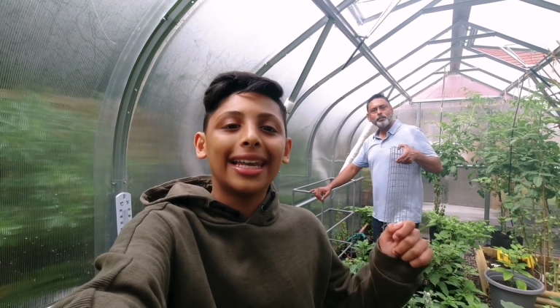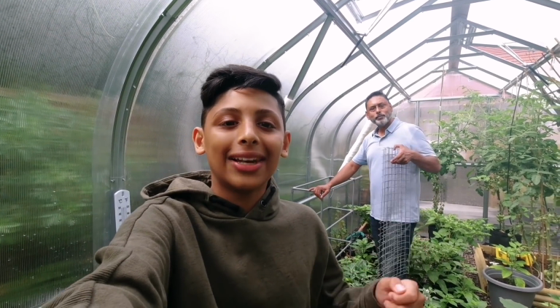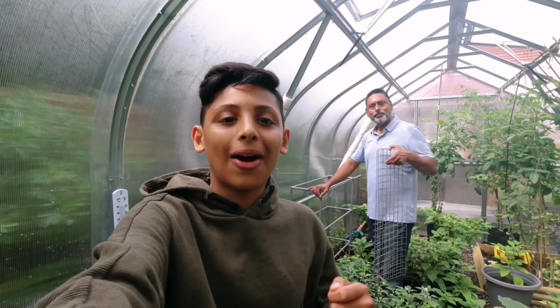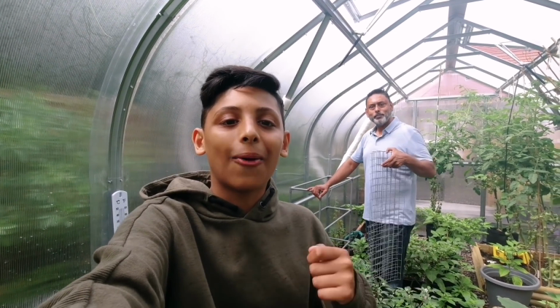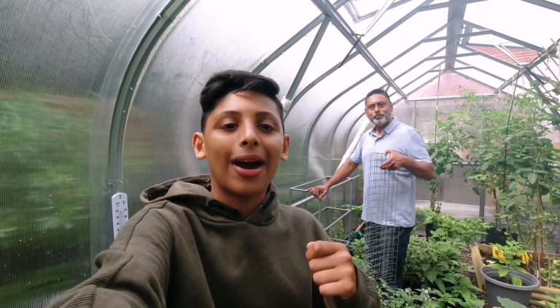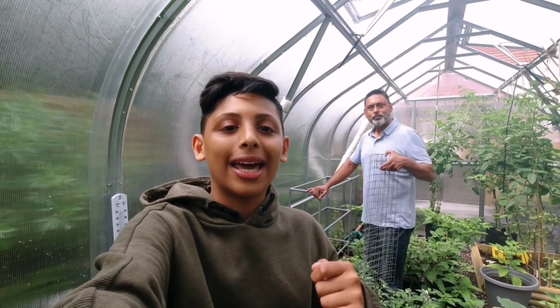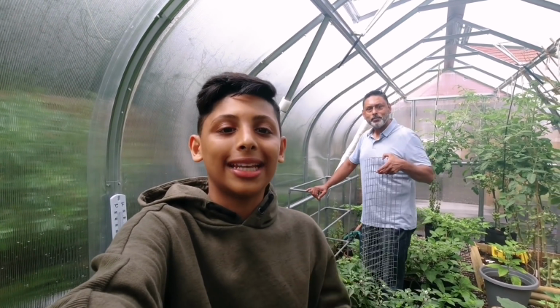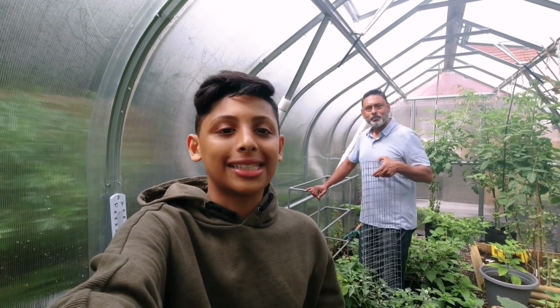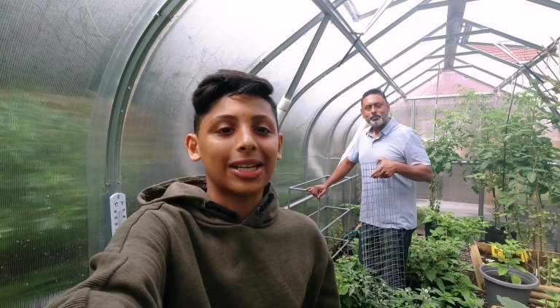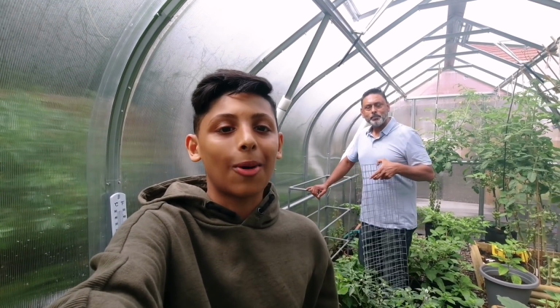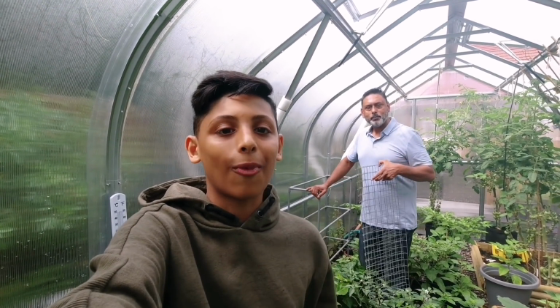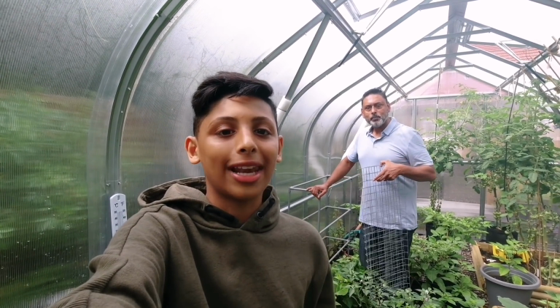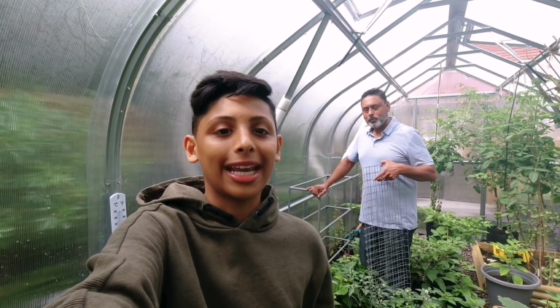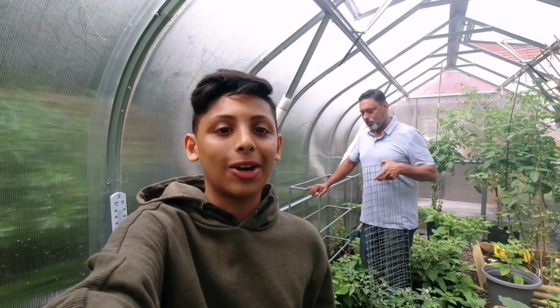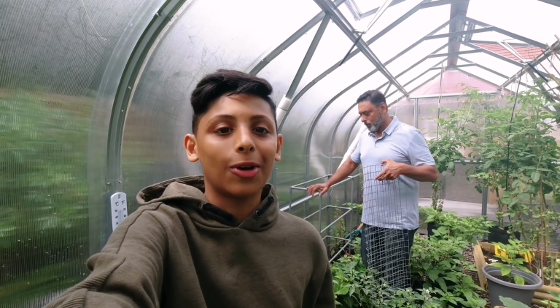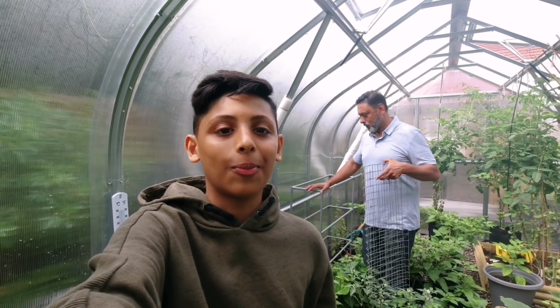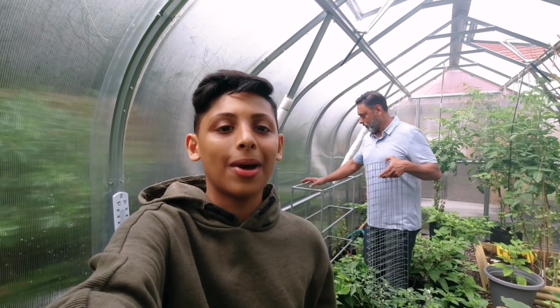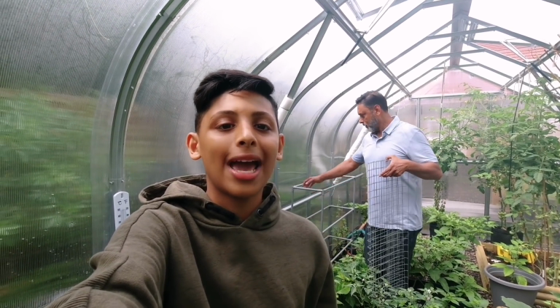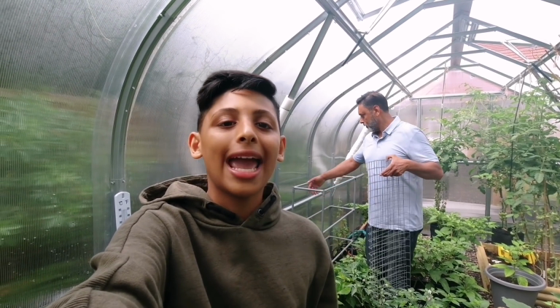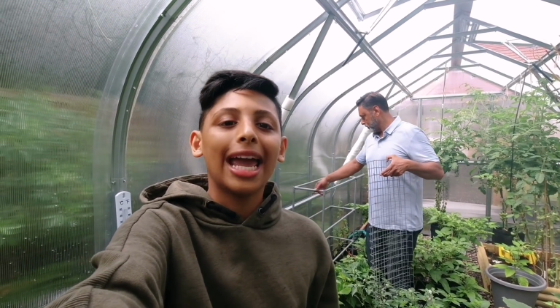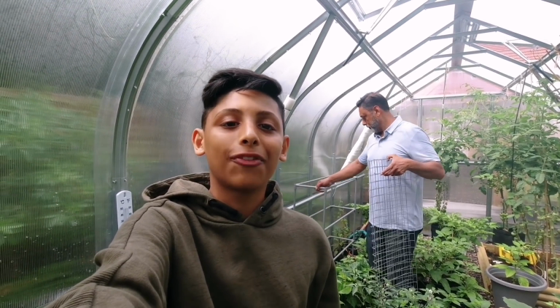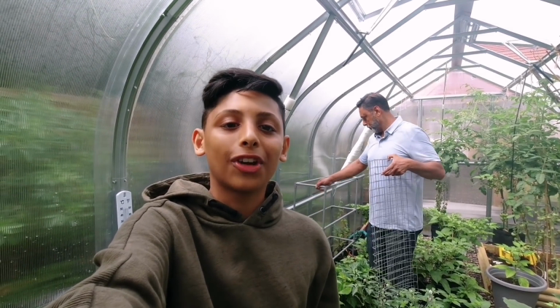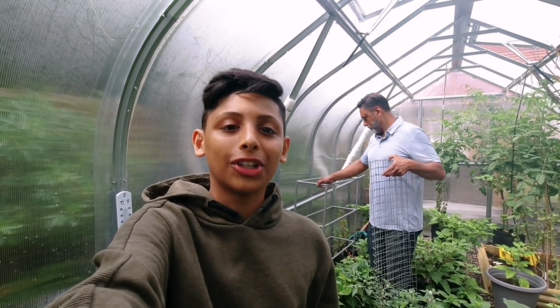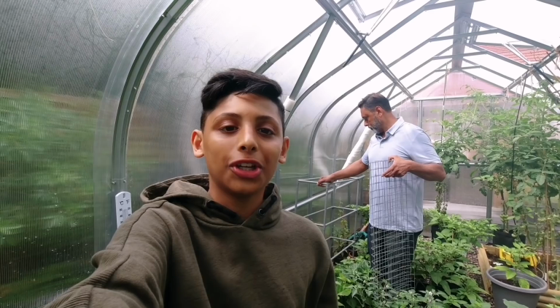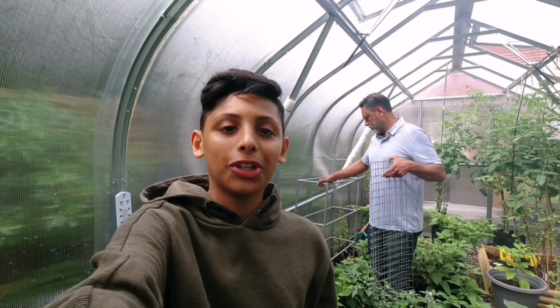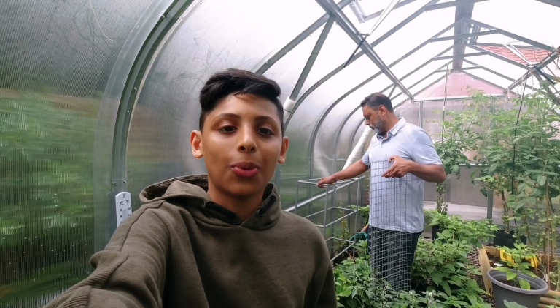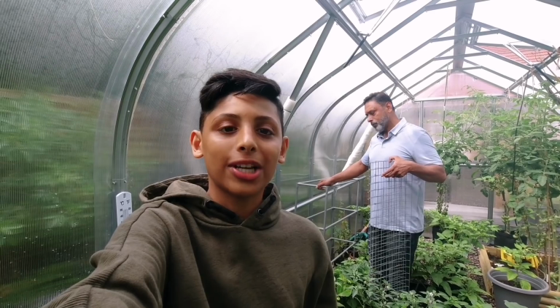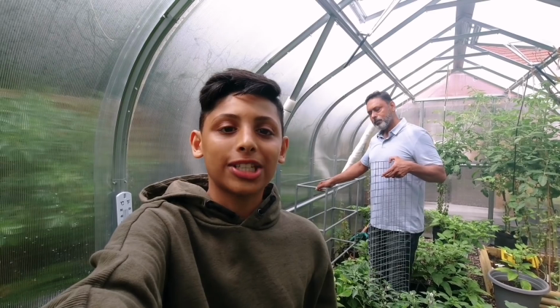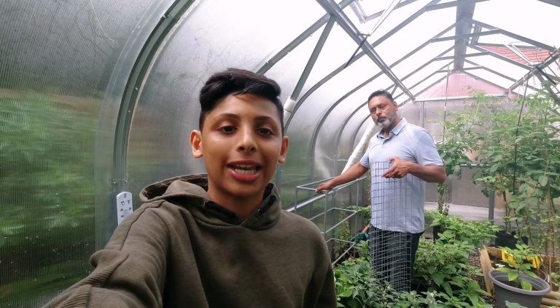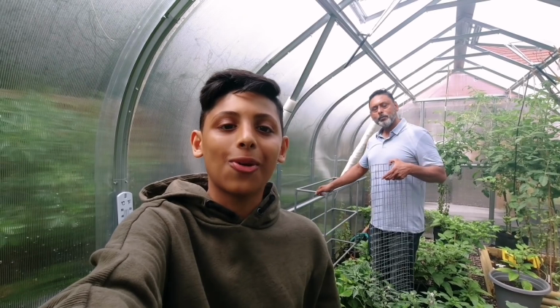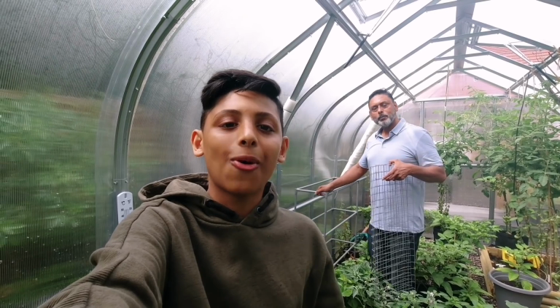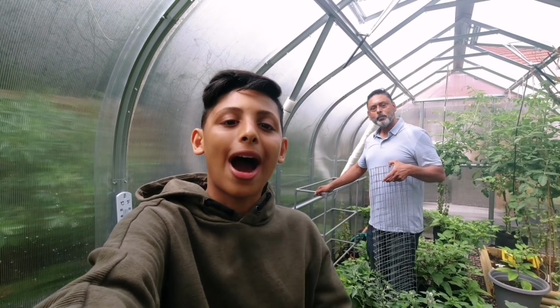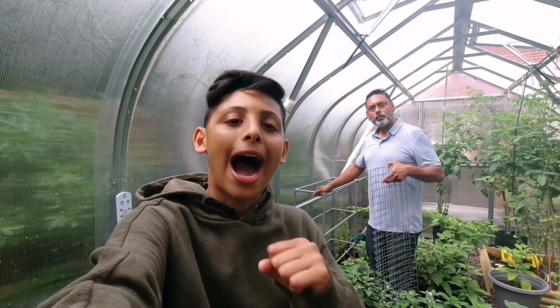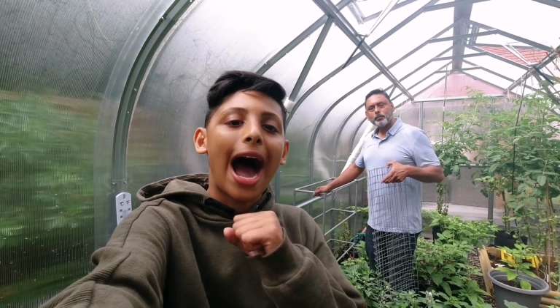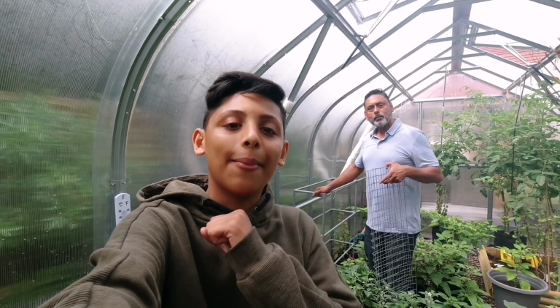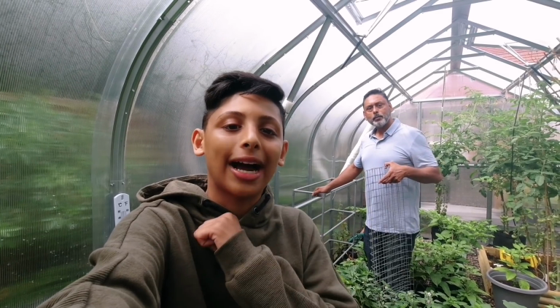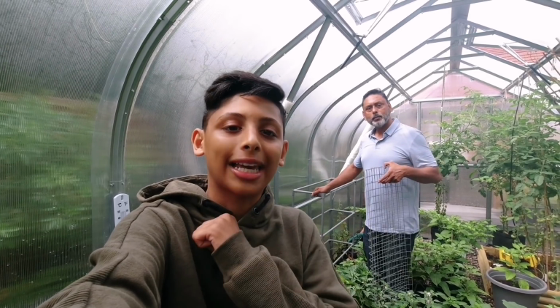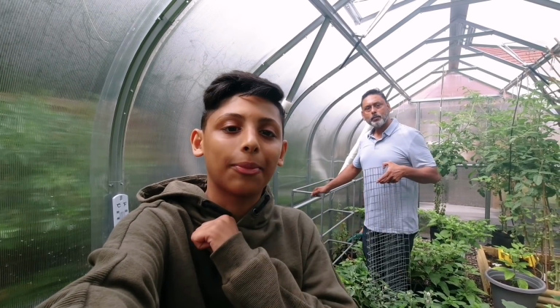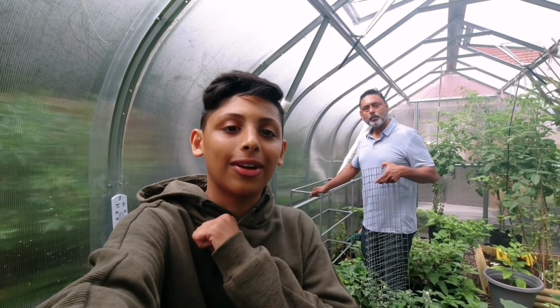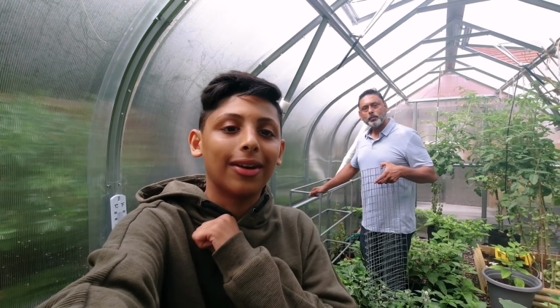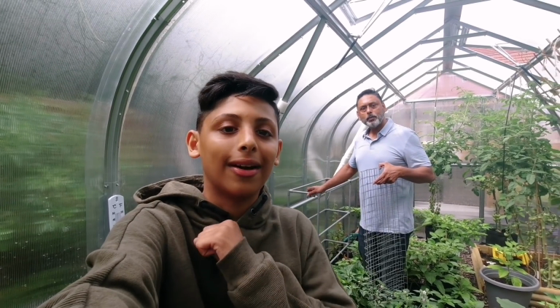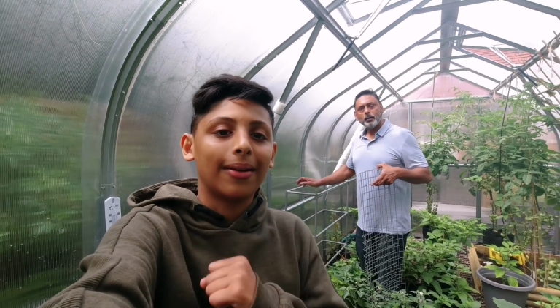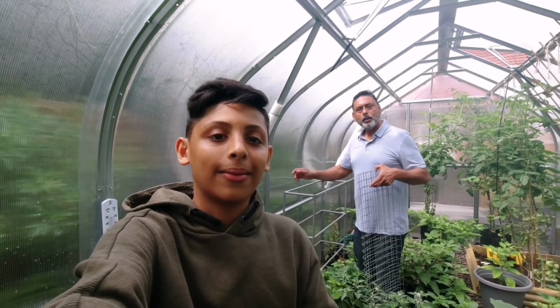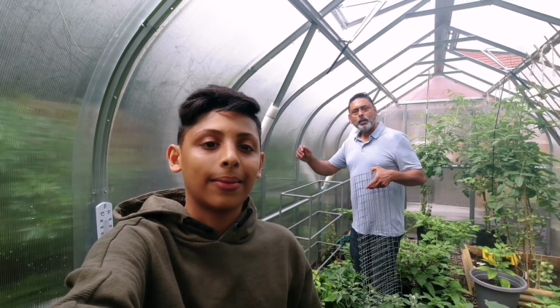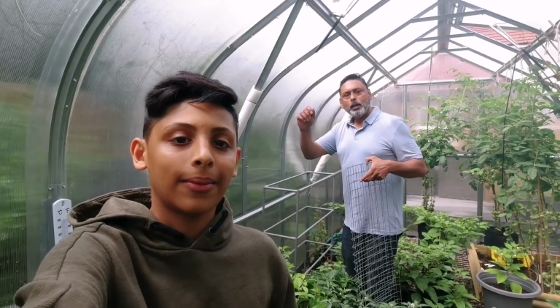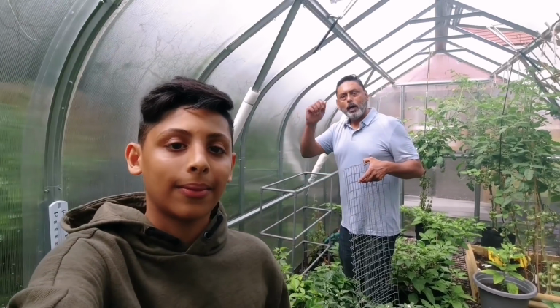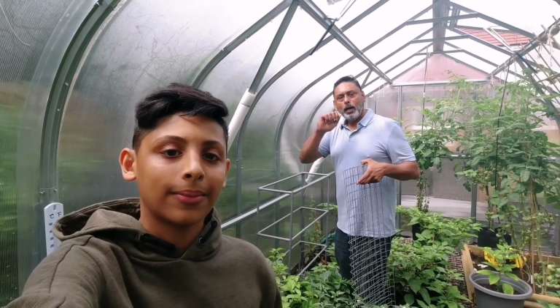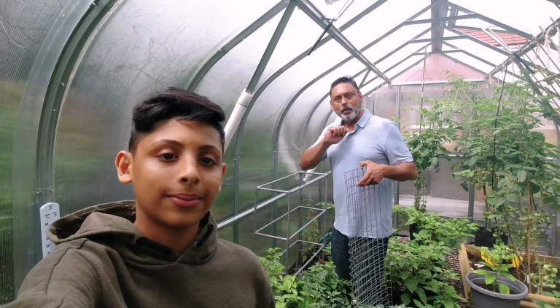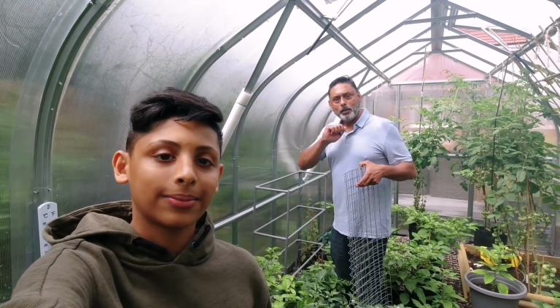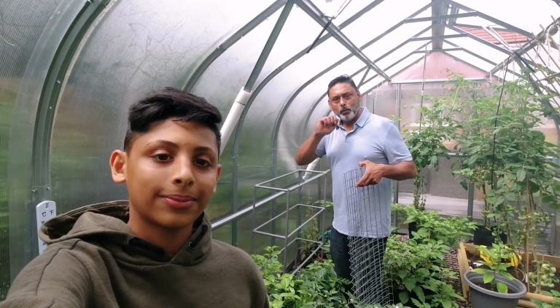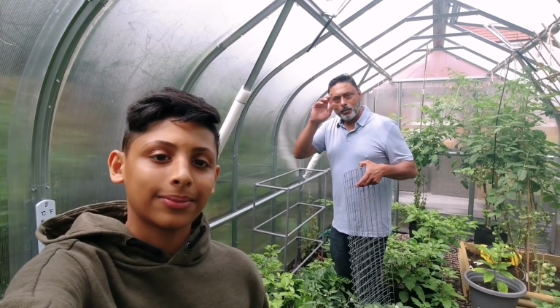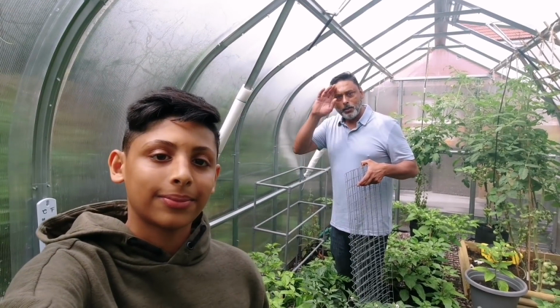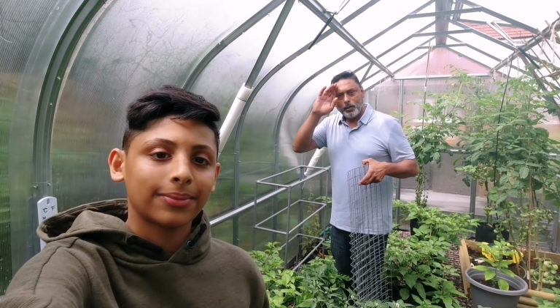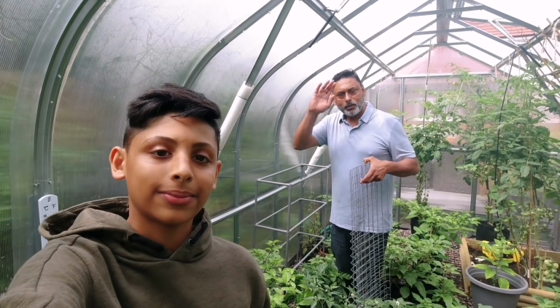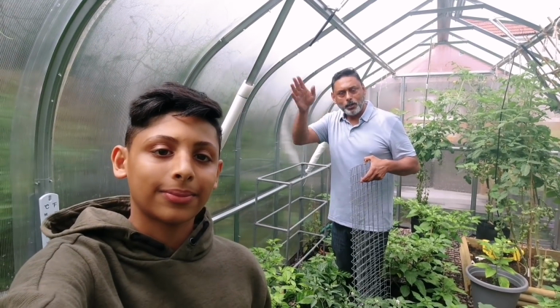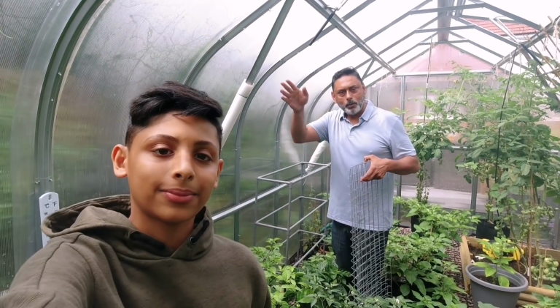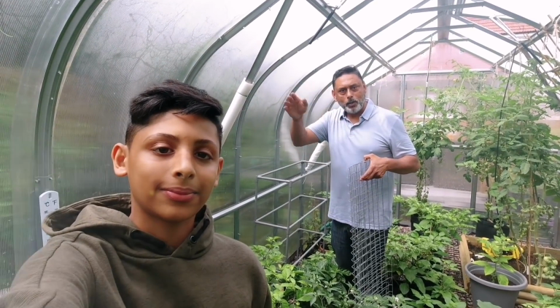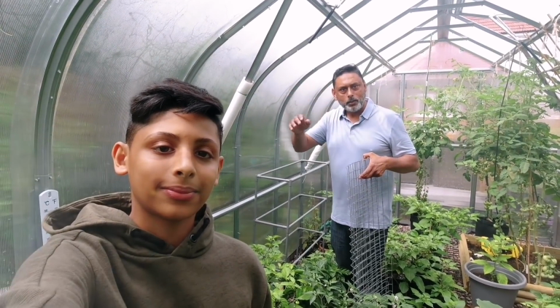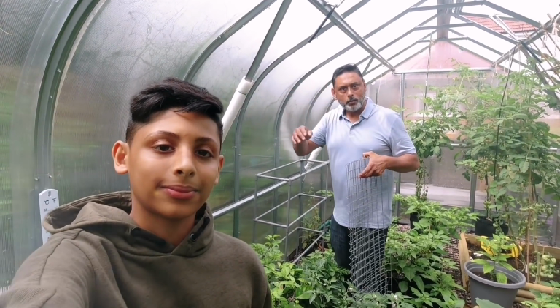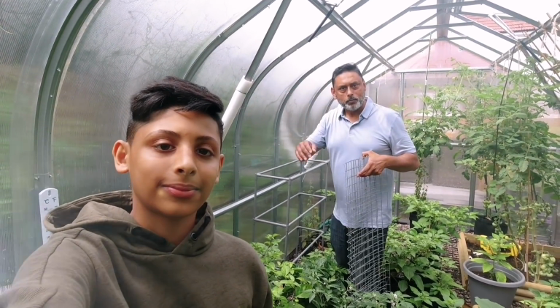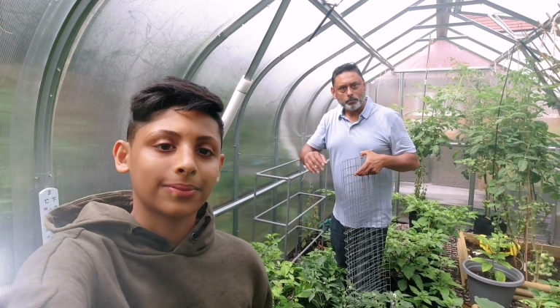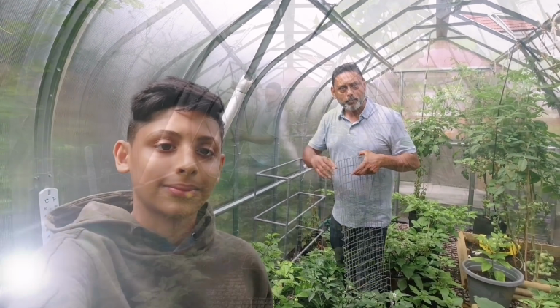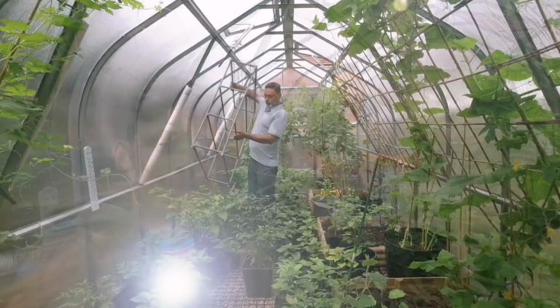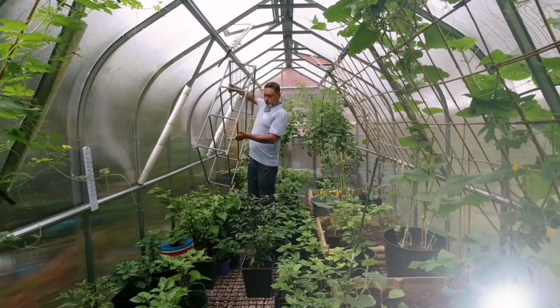Hello and Asalaamu Alaikum. If you're new to our channel, I'm Akib Ullah. I'm Ali Raja, Asalaamu Alaikum.